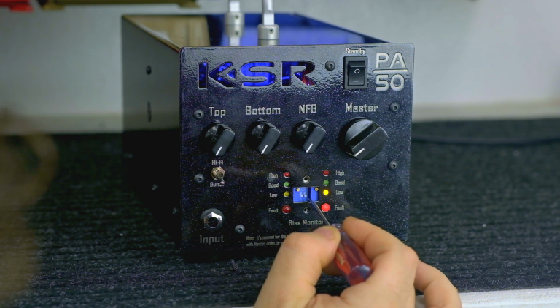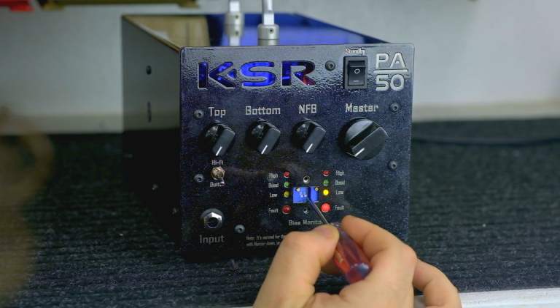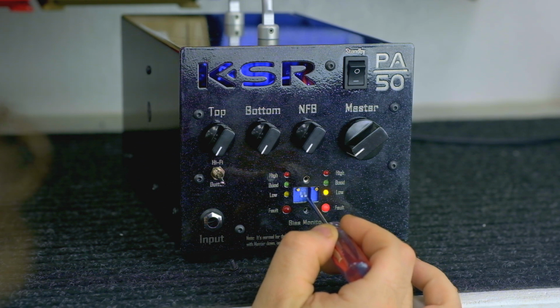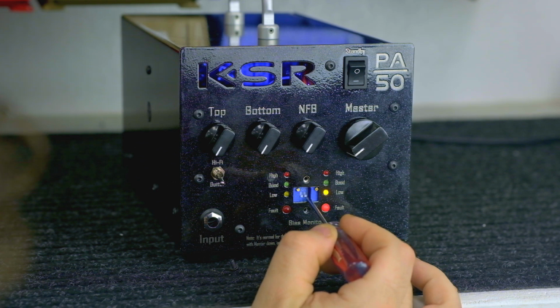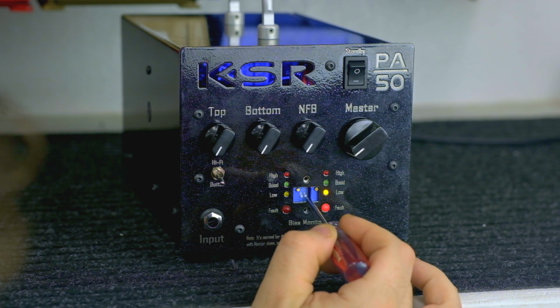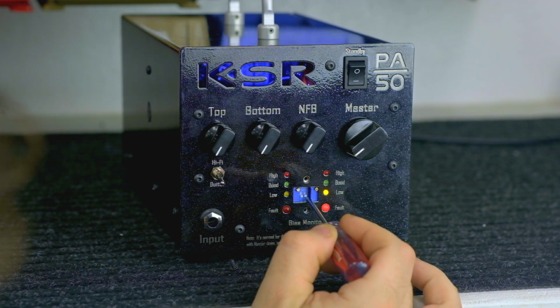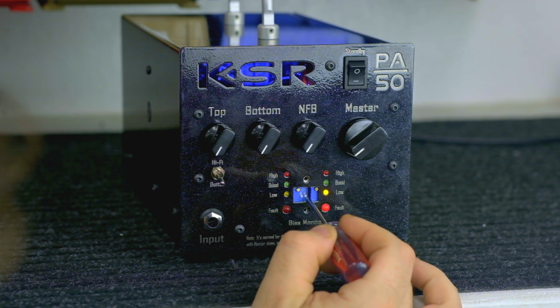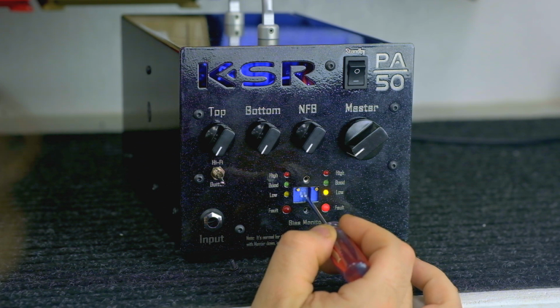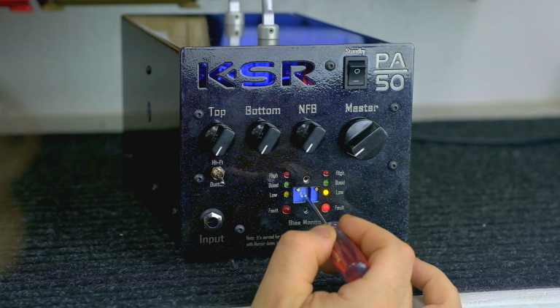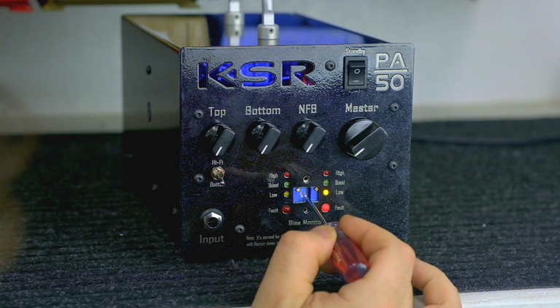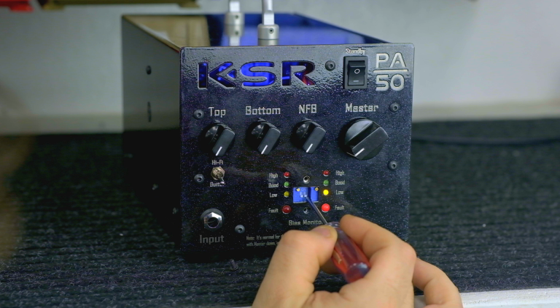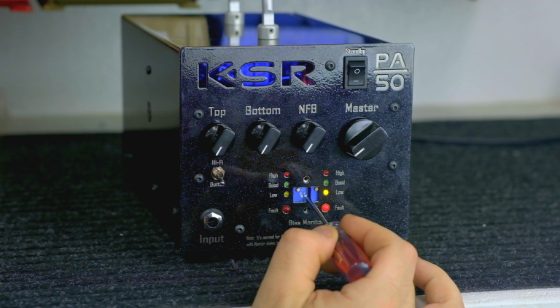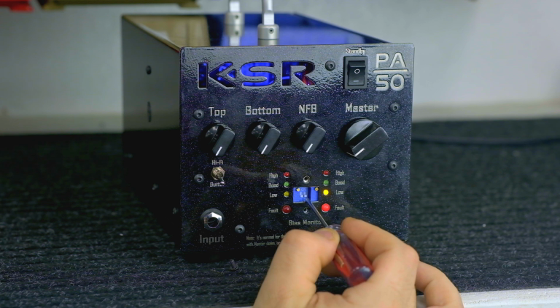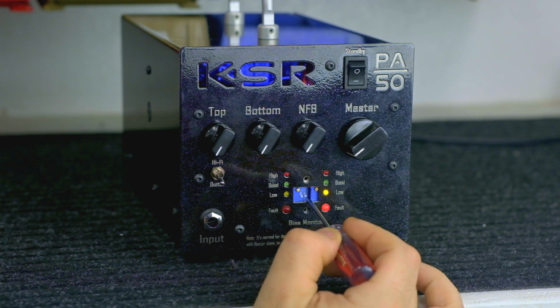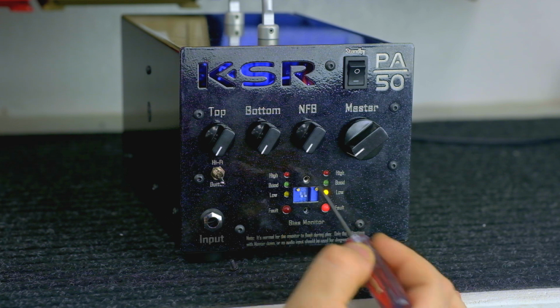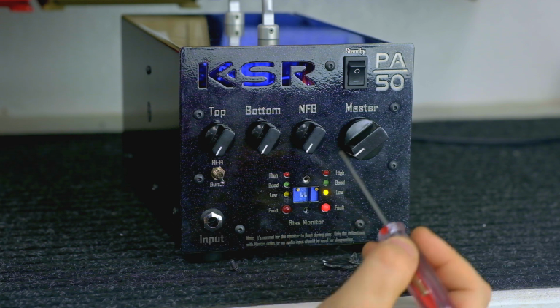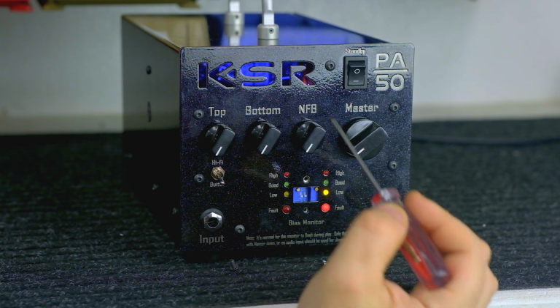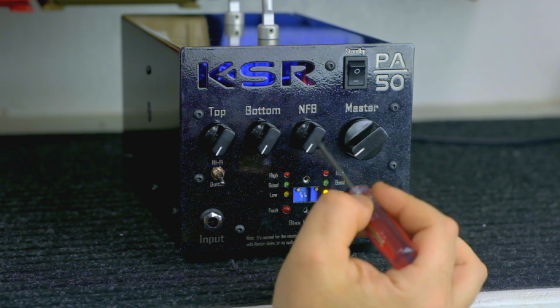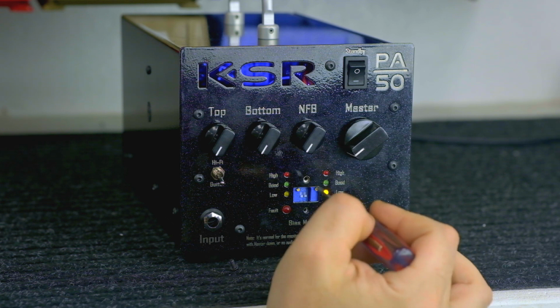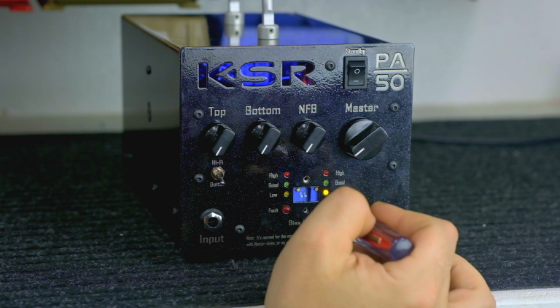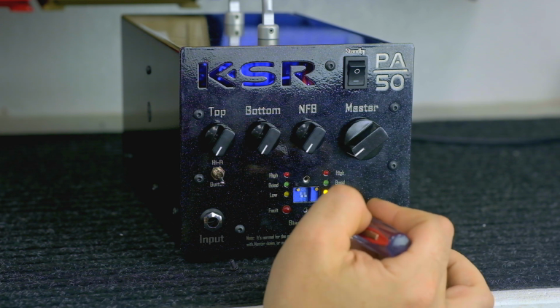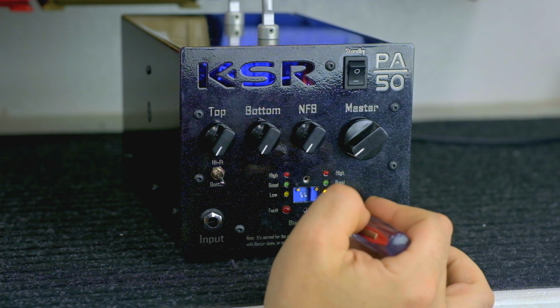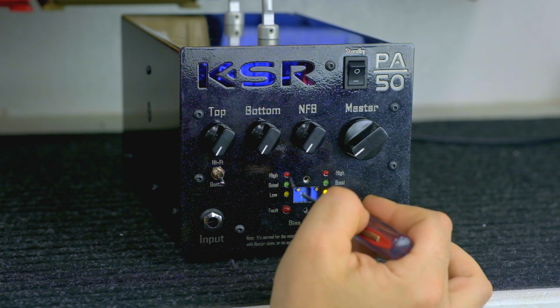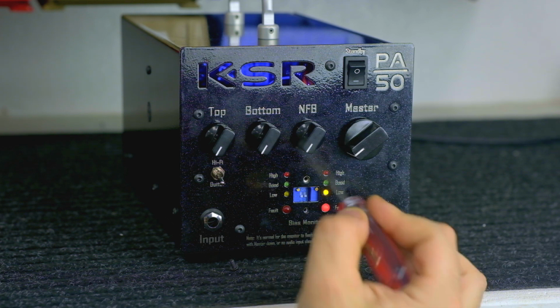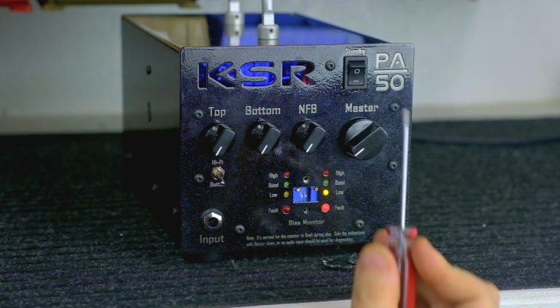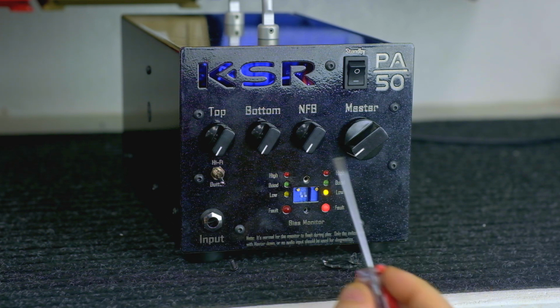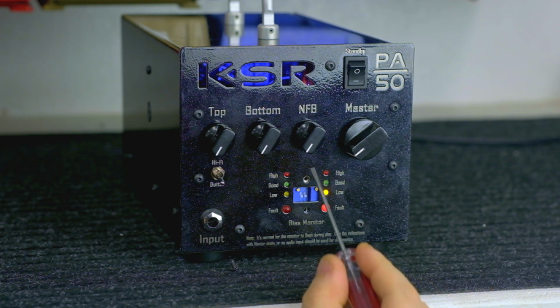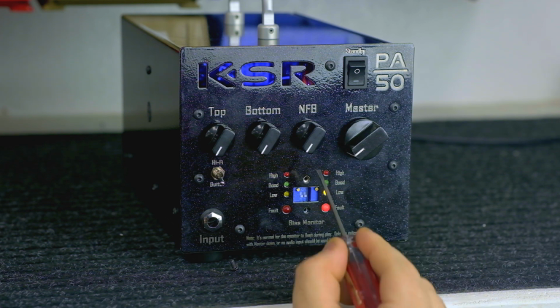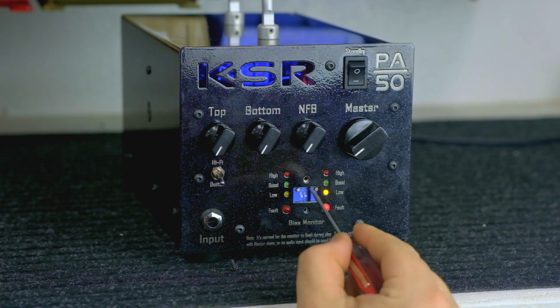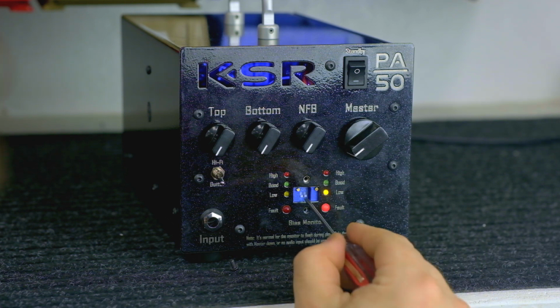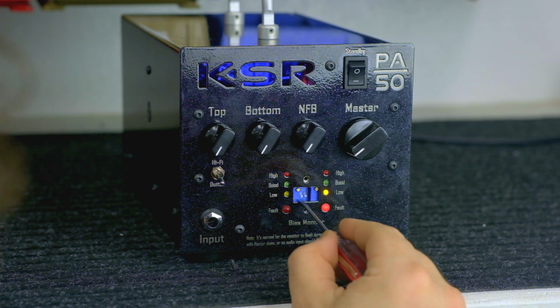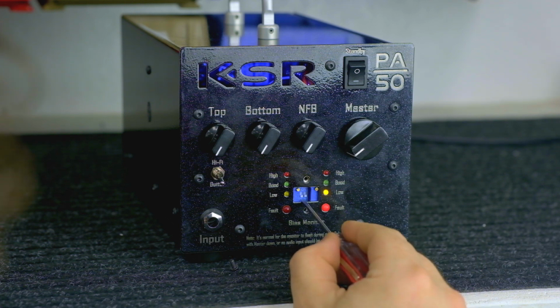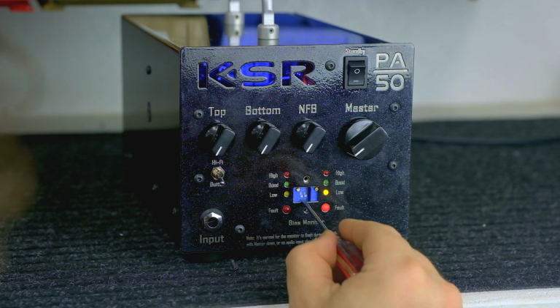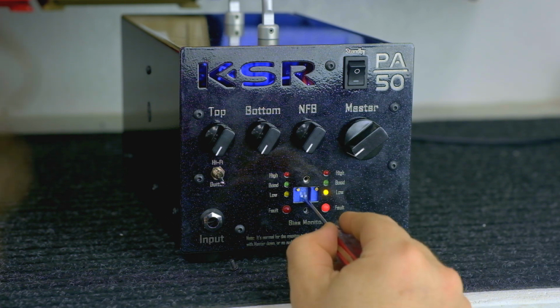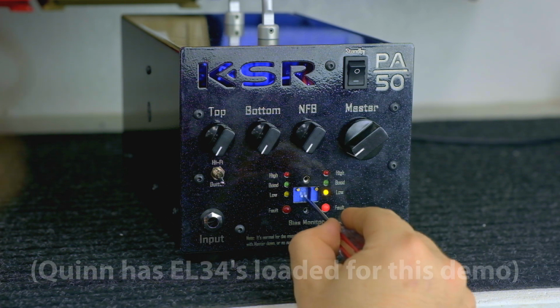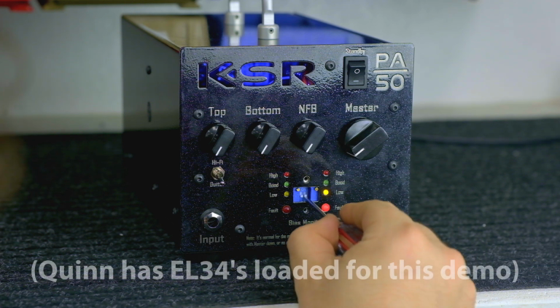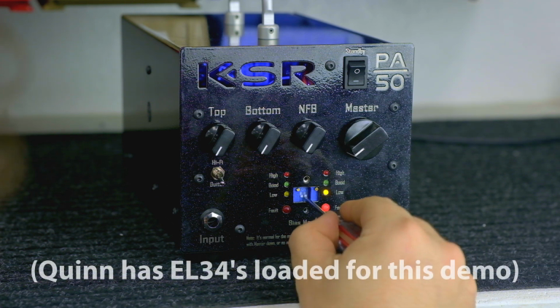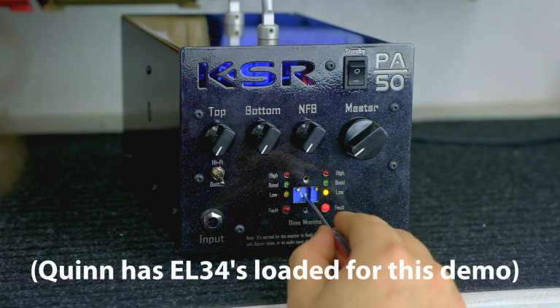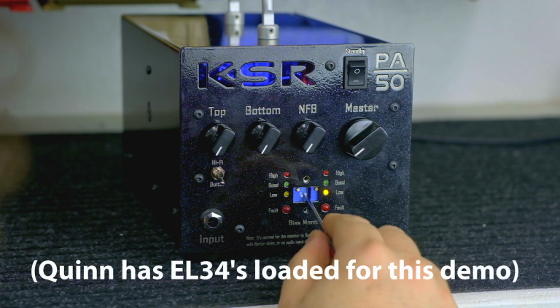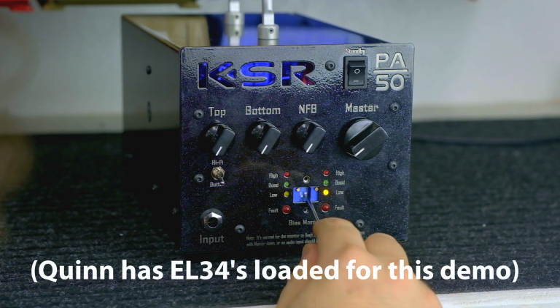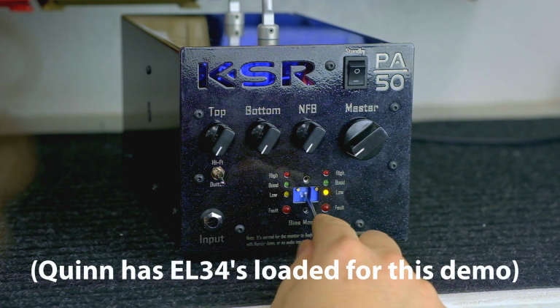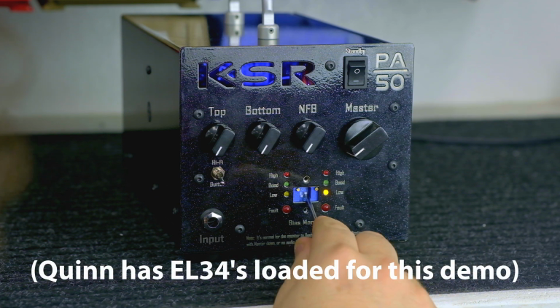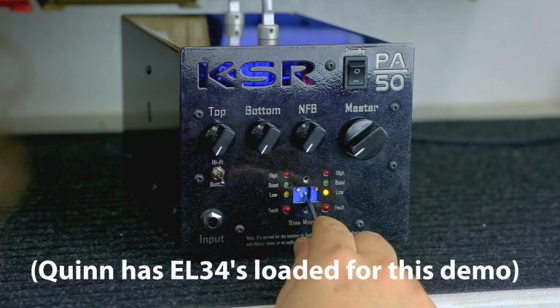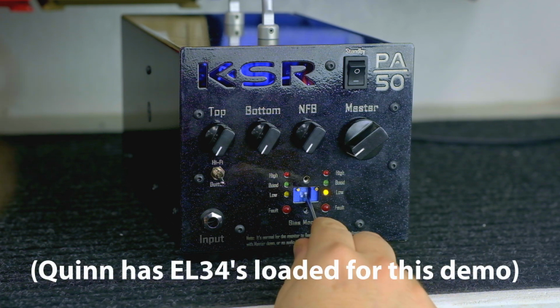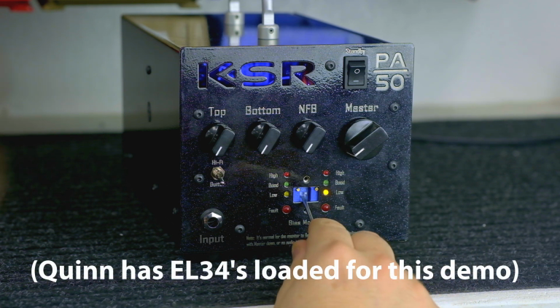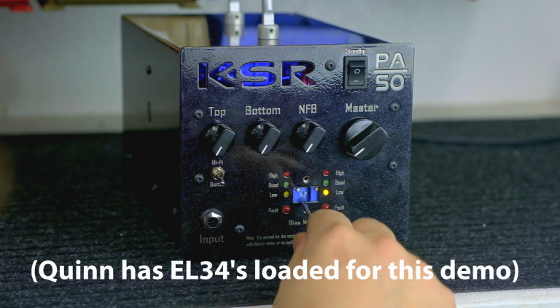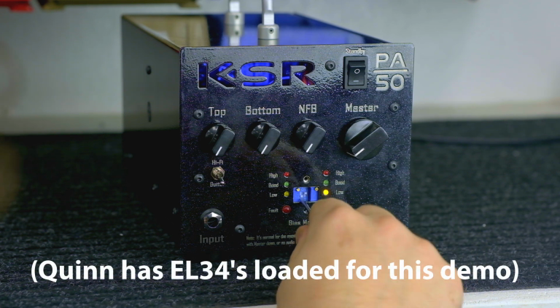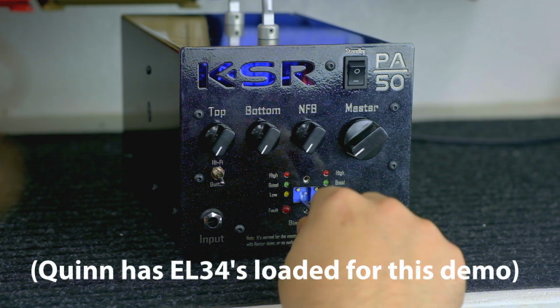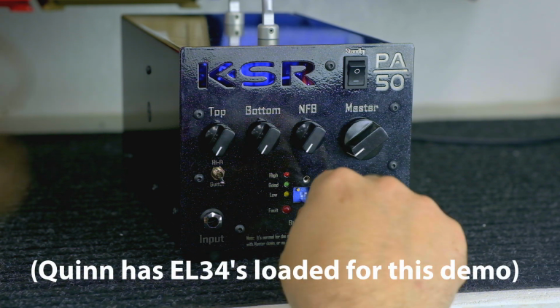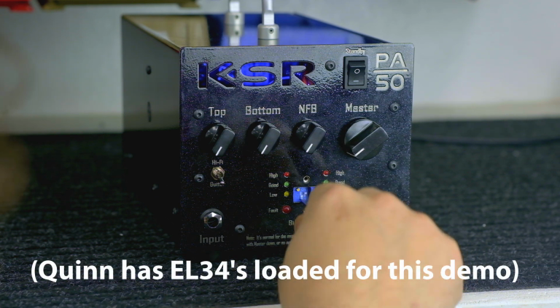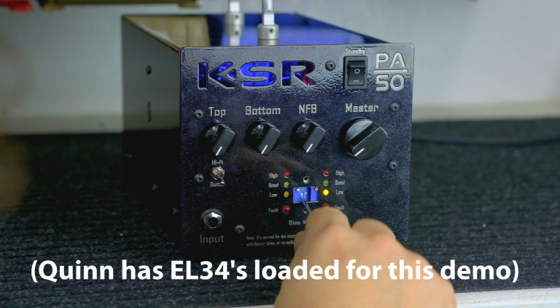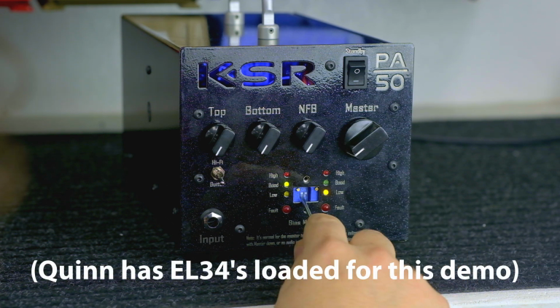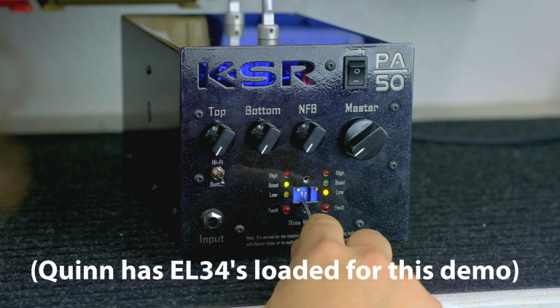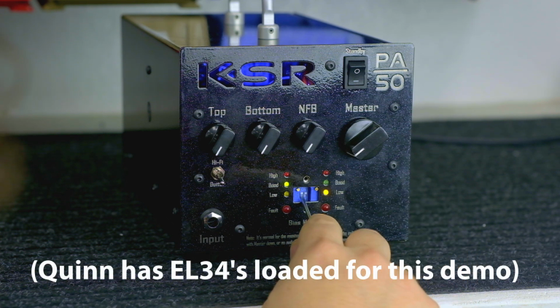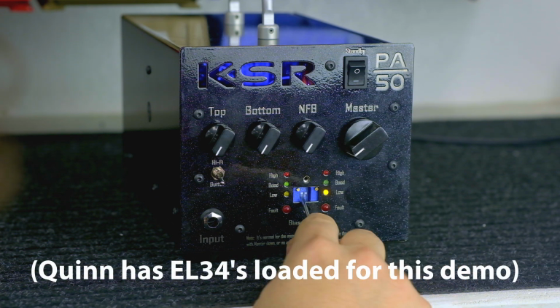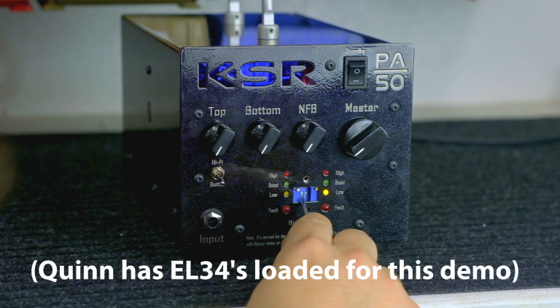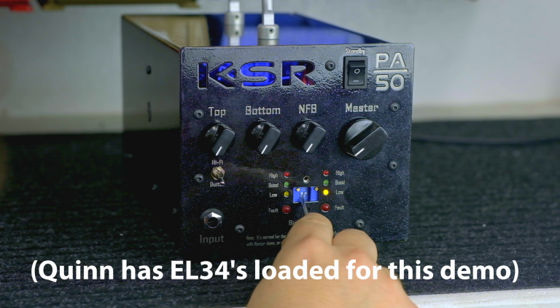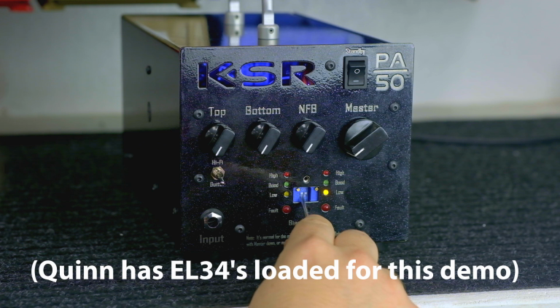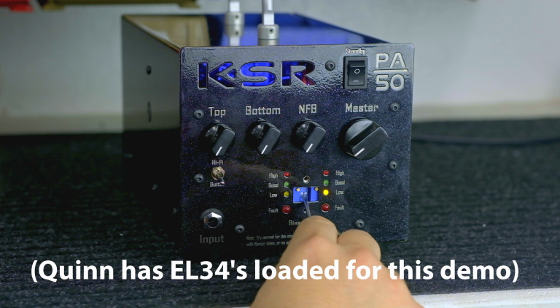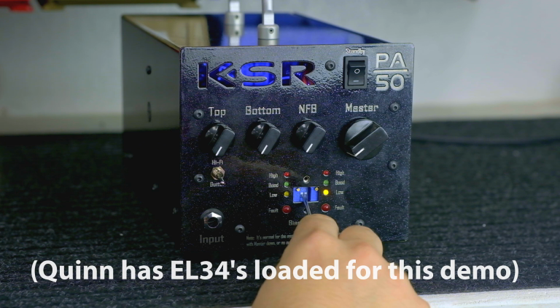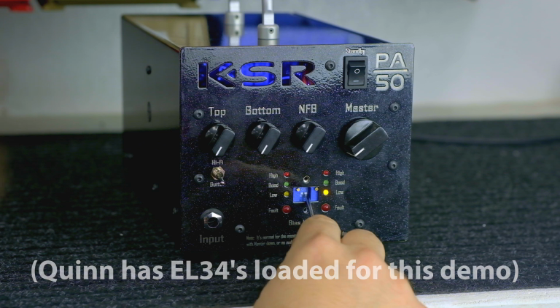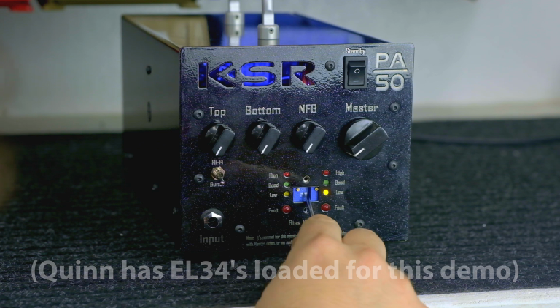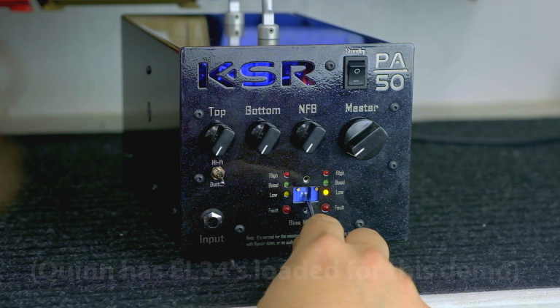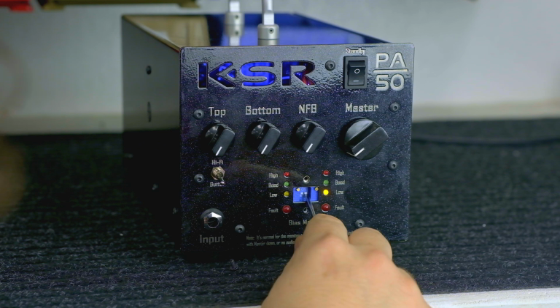So to get this biased up correctly, I'm going to use my flathead screwdriver and set it in EL34 mode.